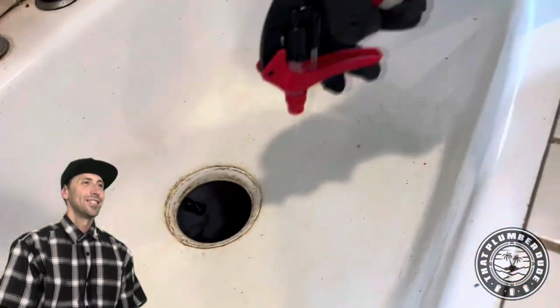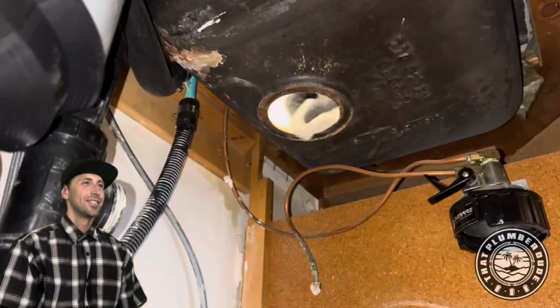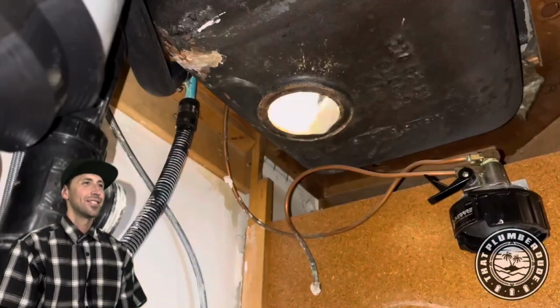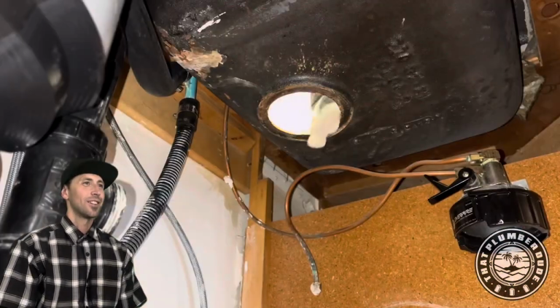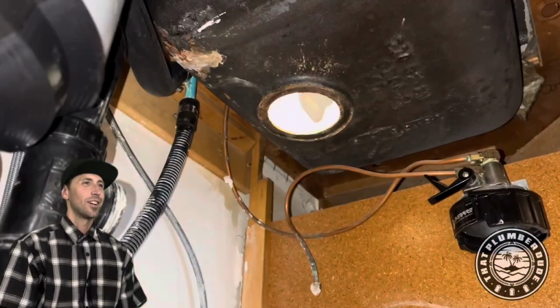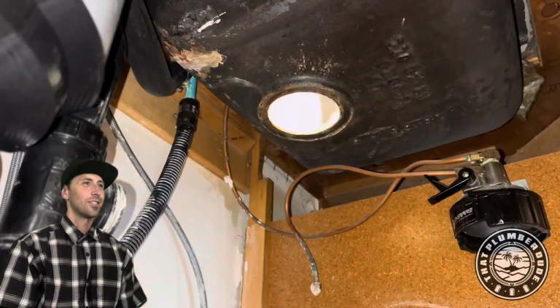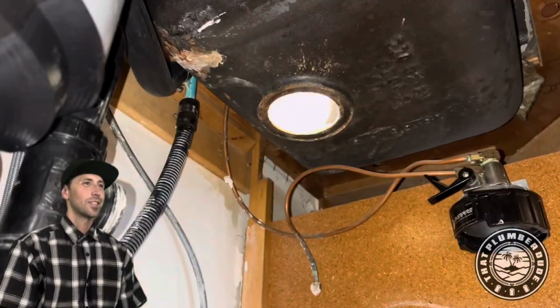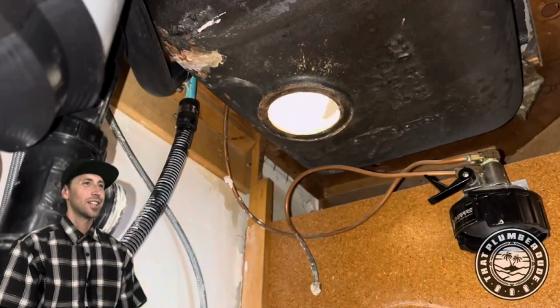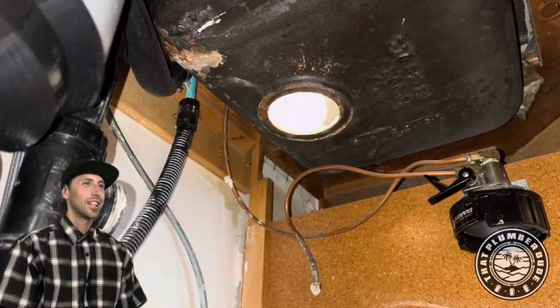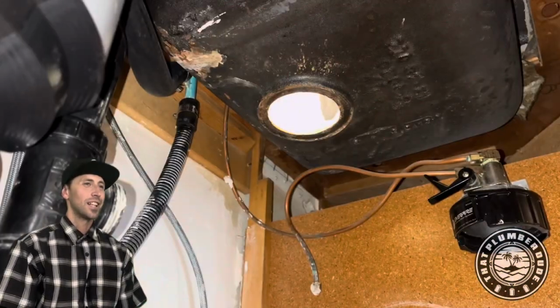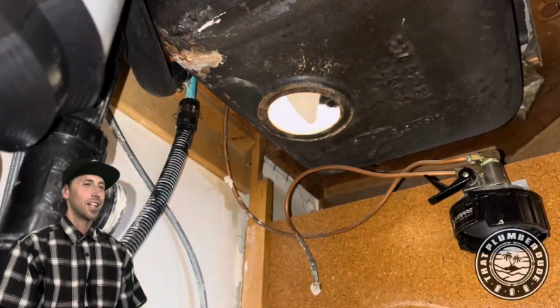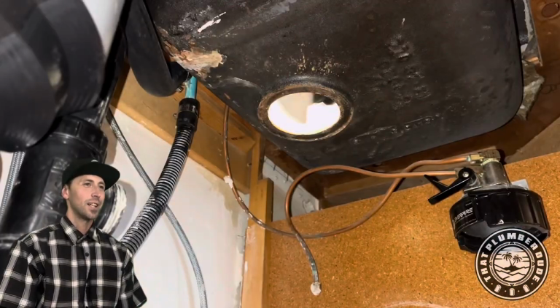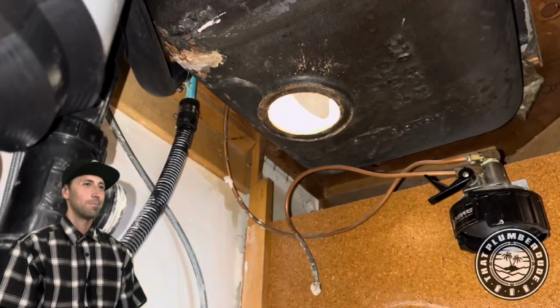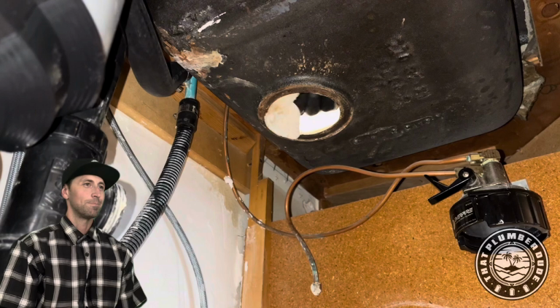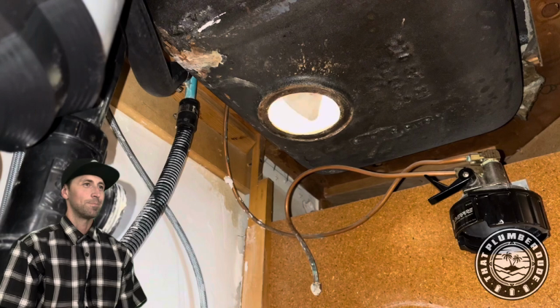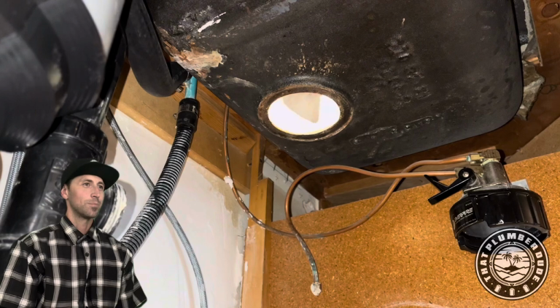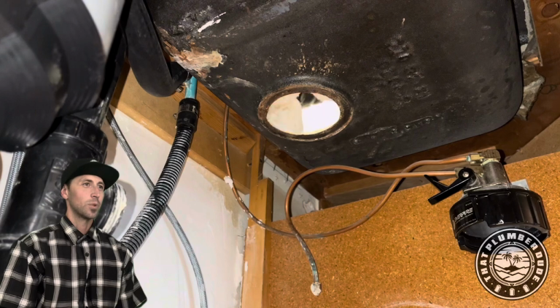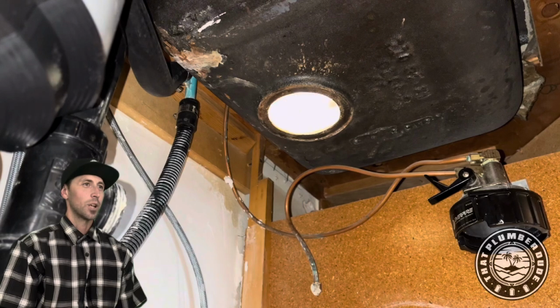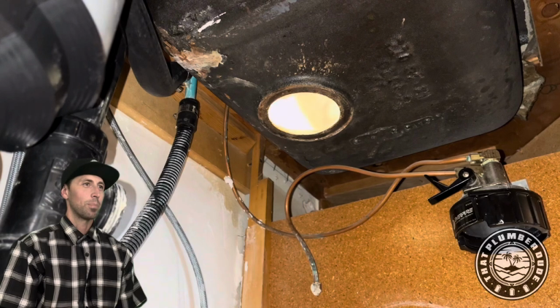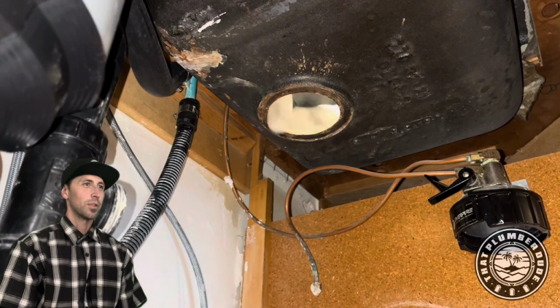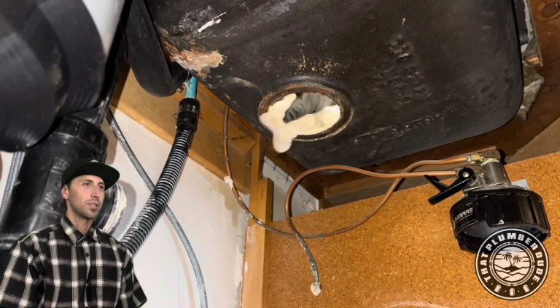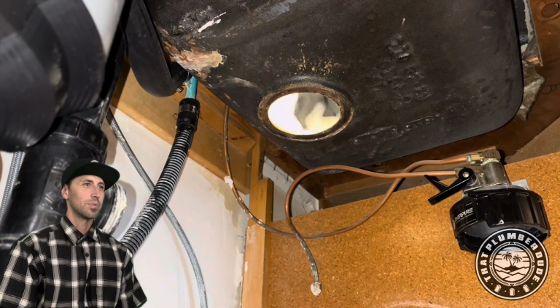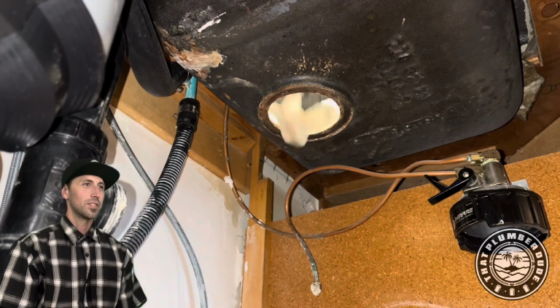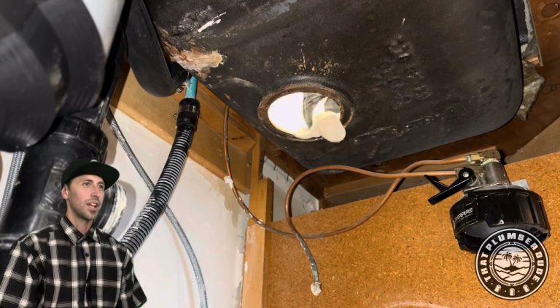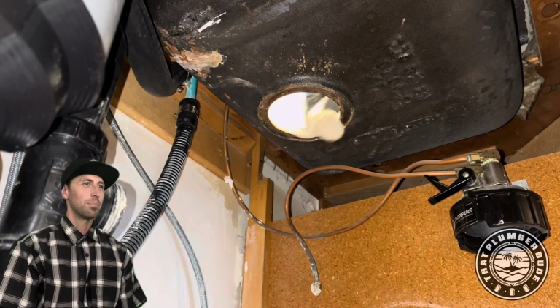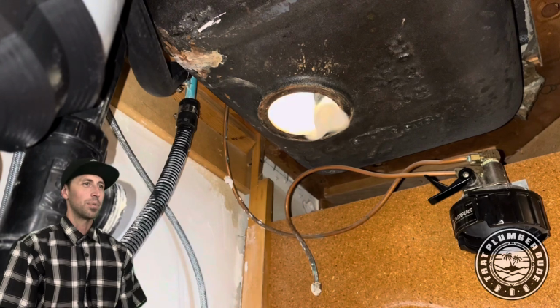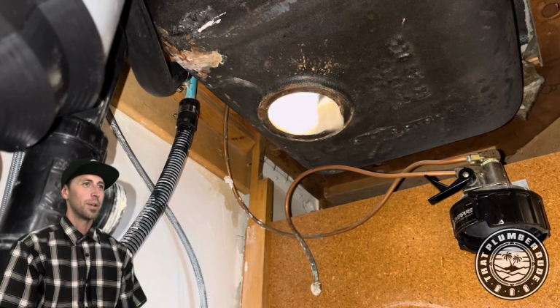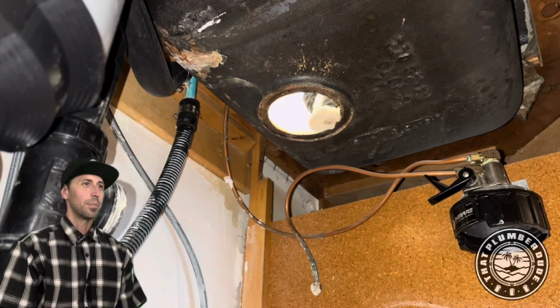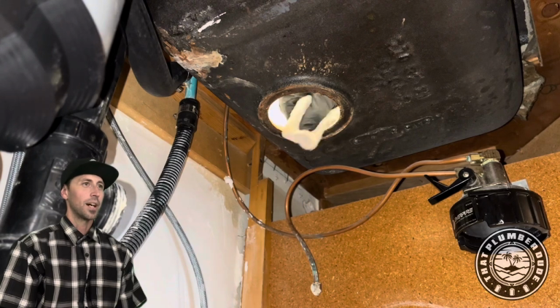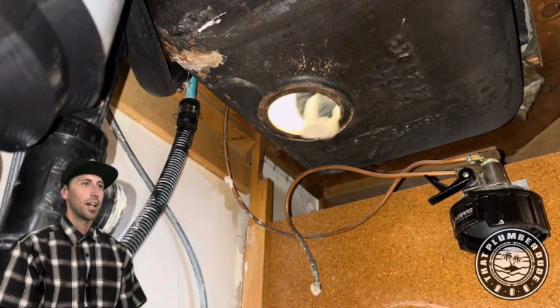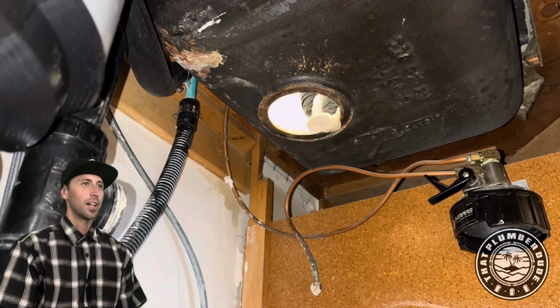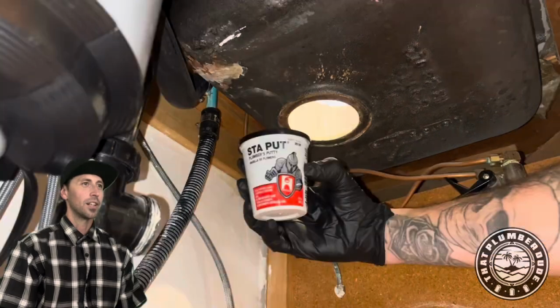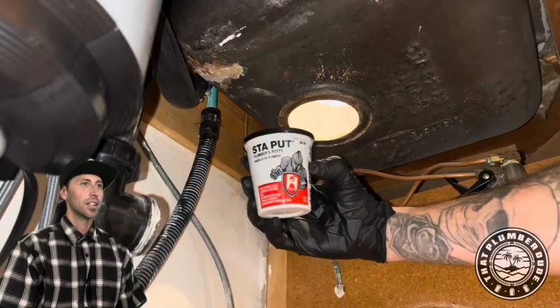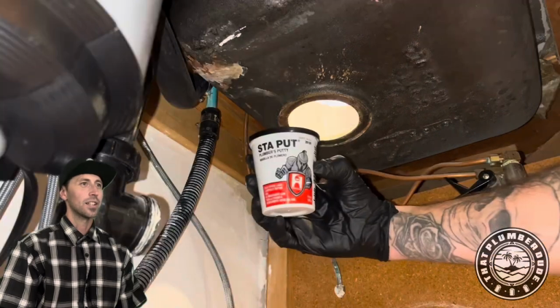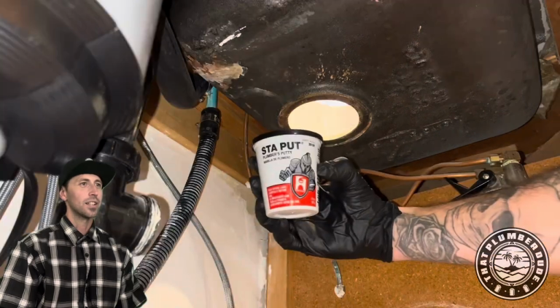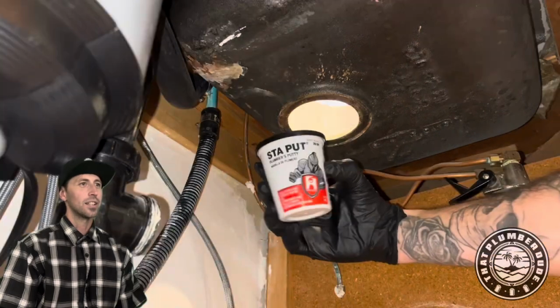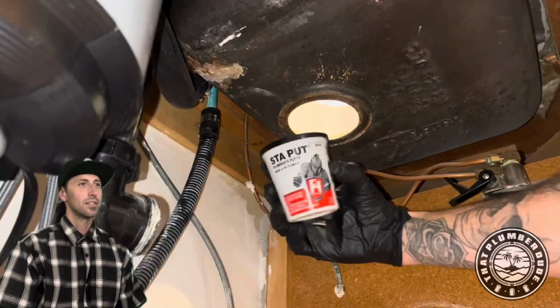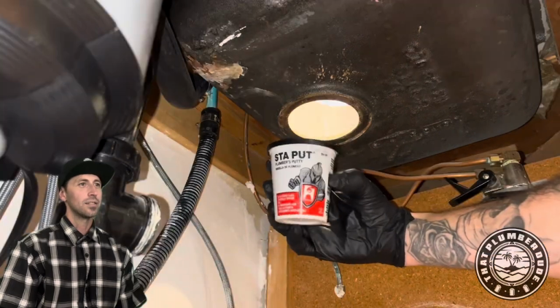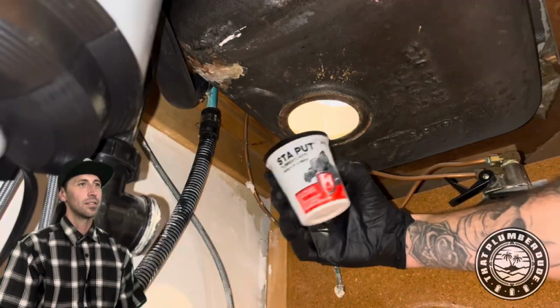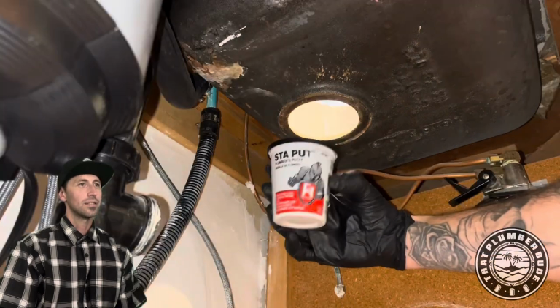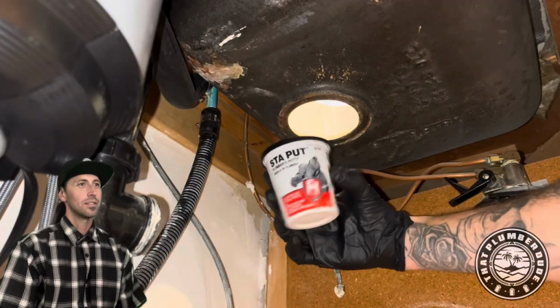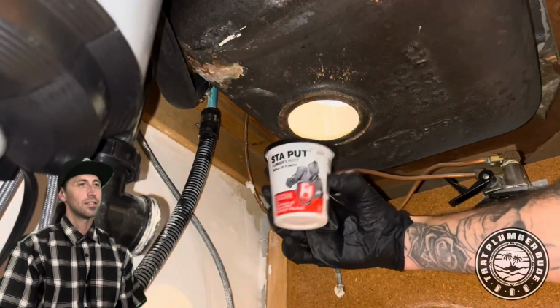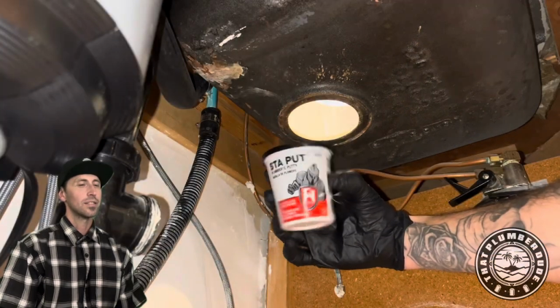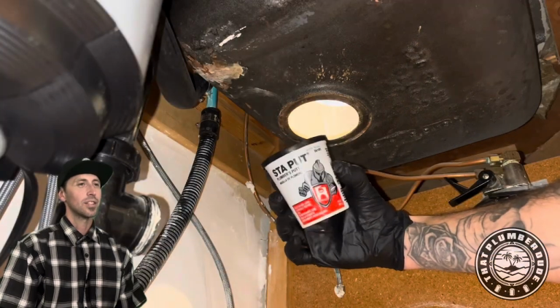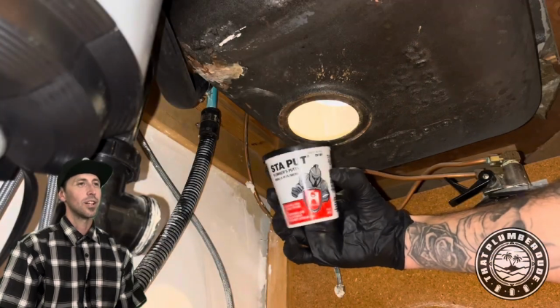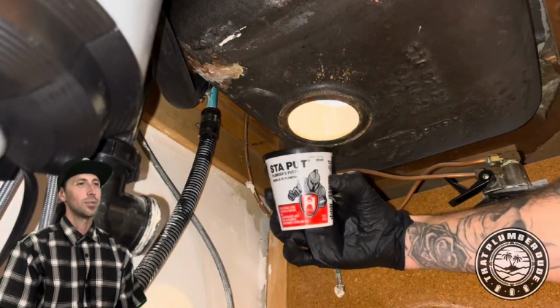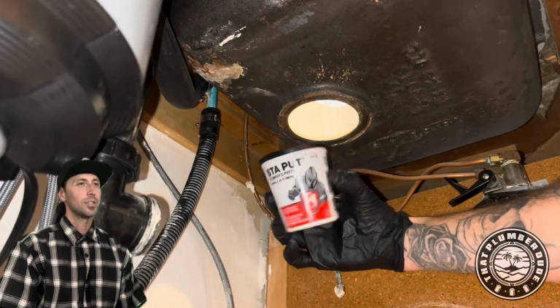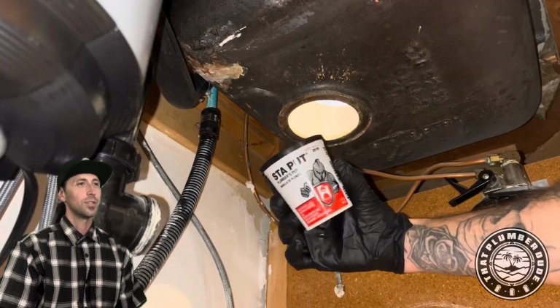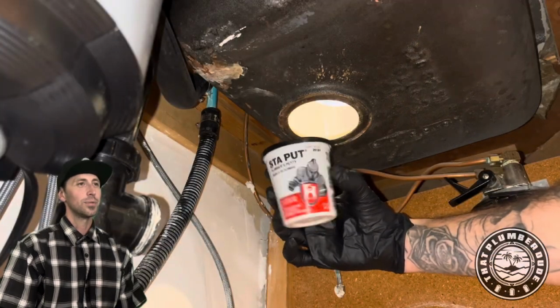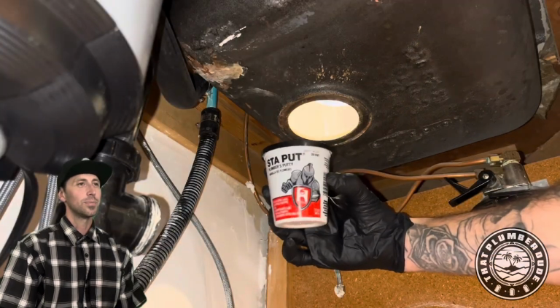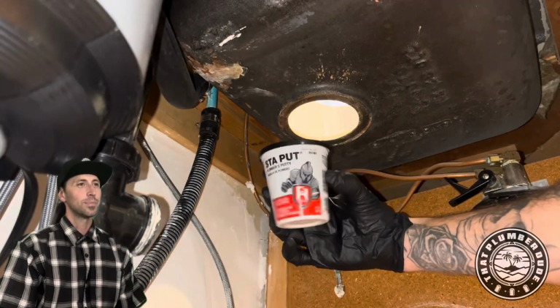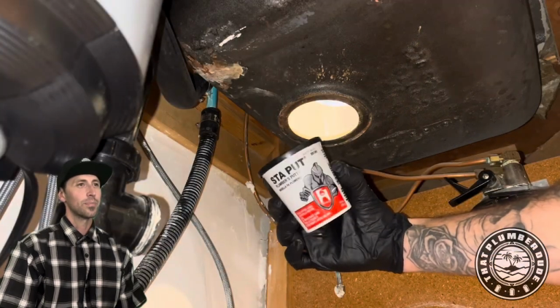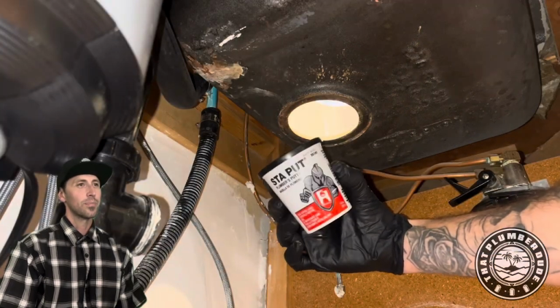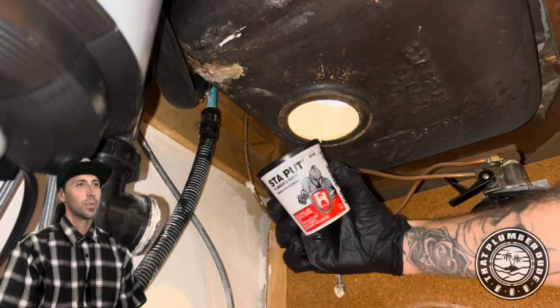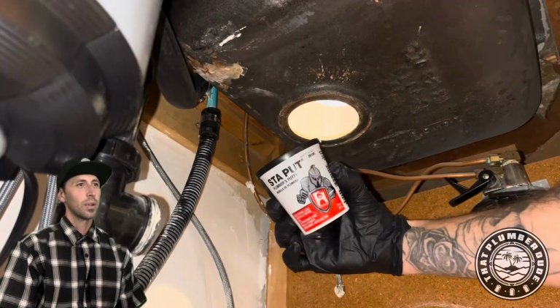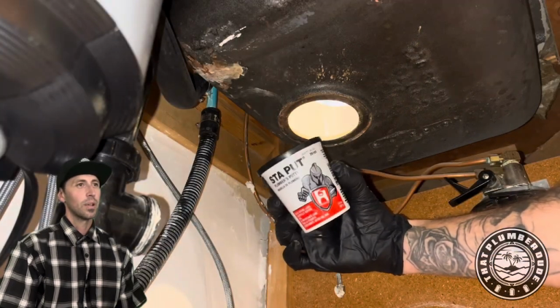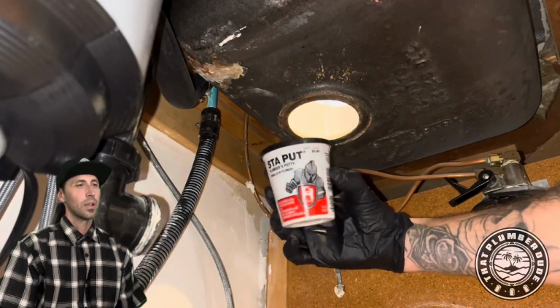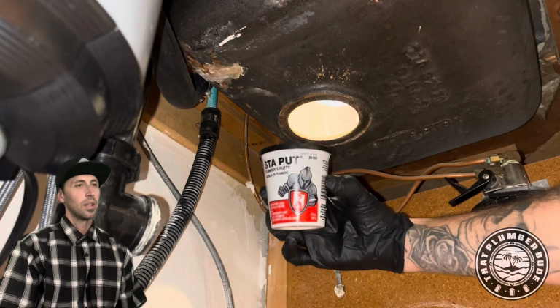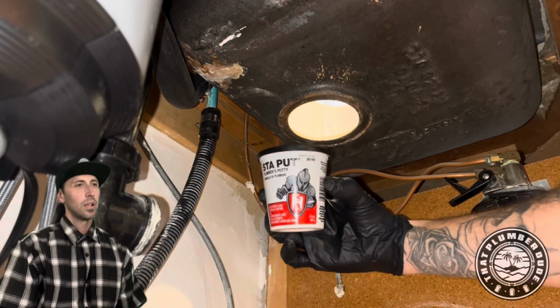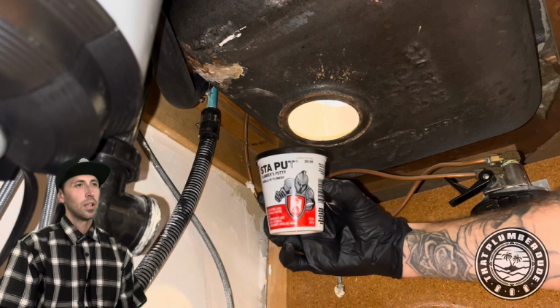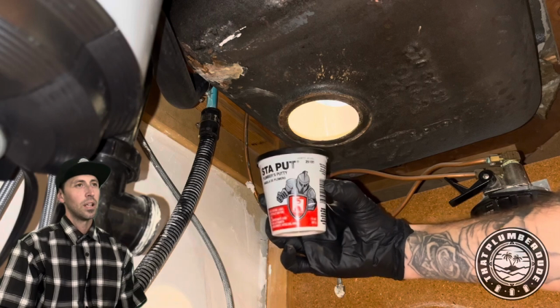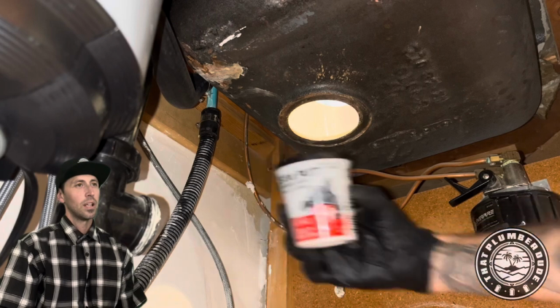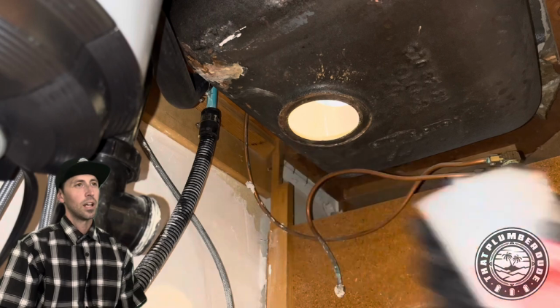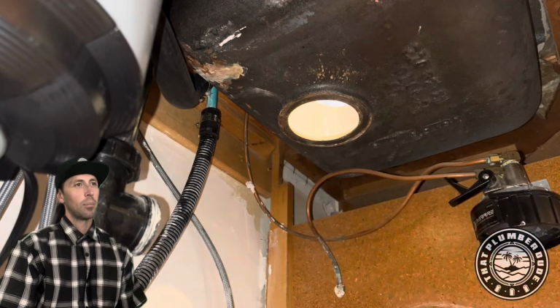So, clean it up. We're going to put some Stay Put by Hercules to go.